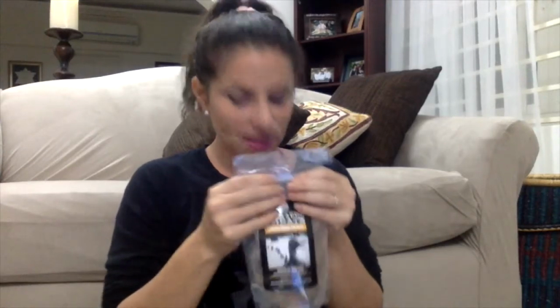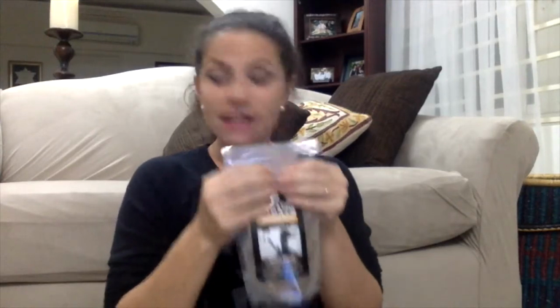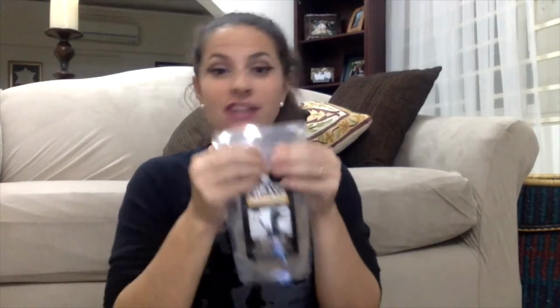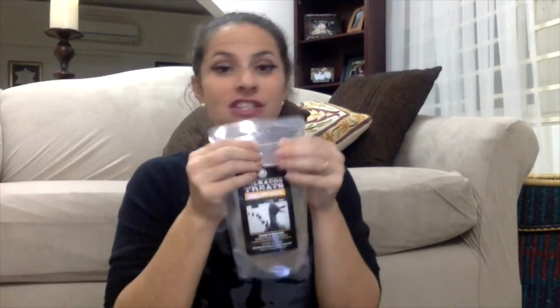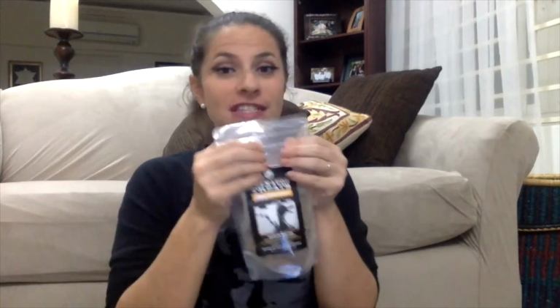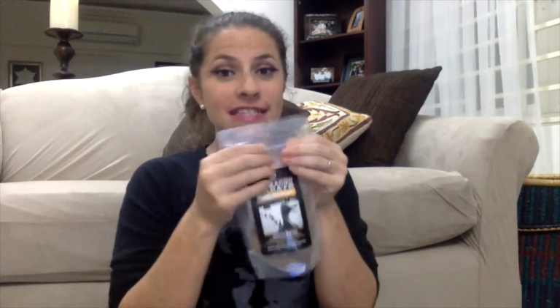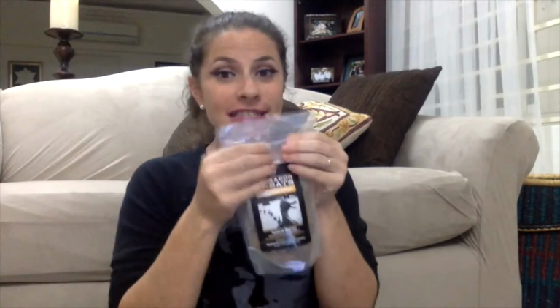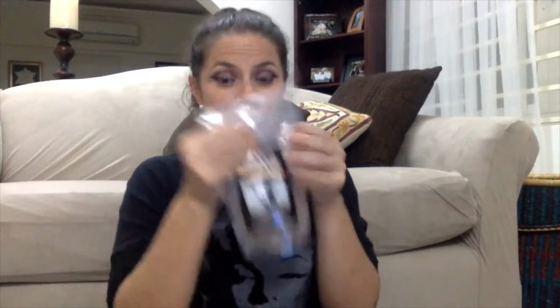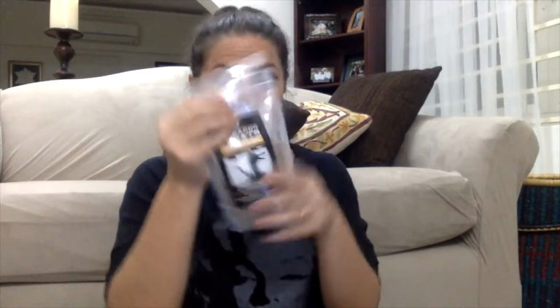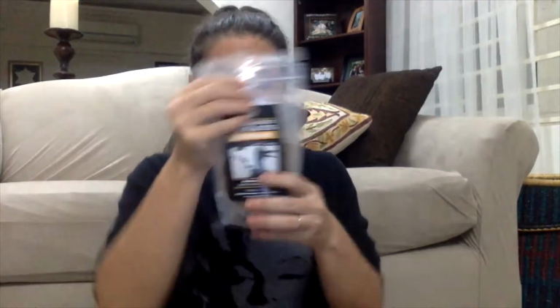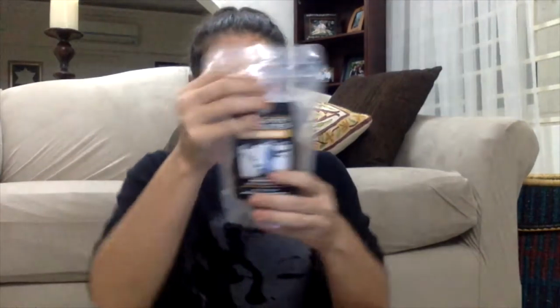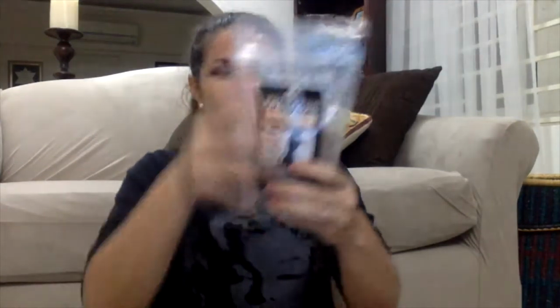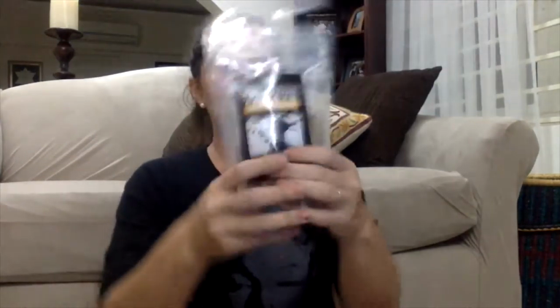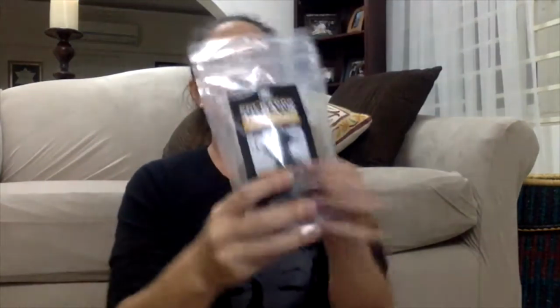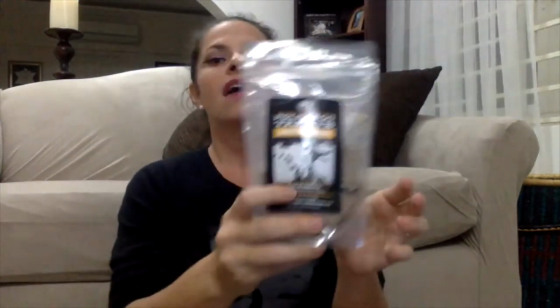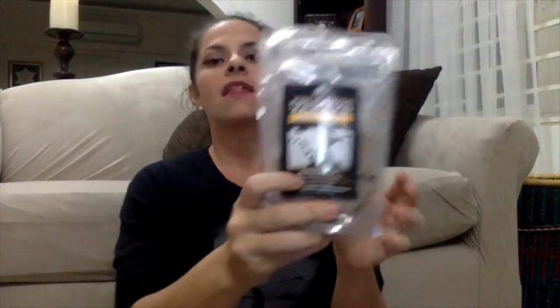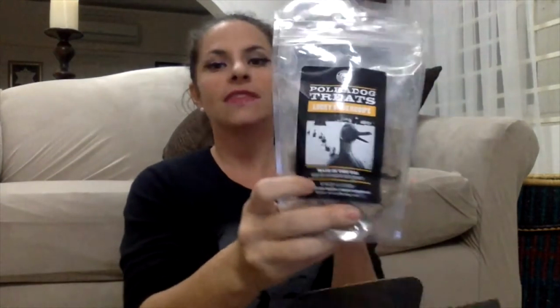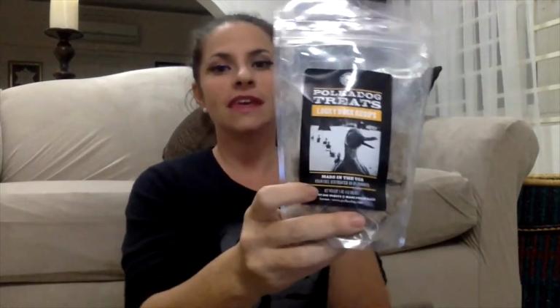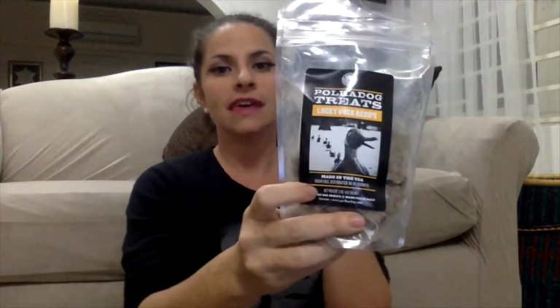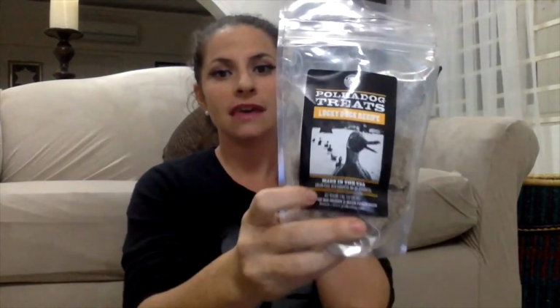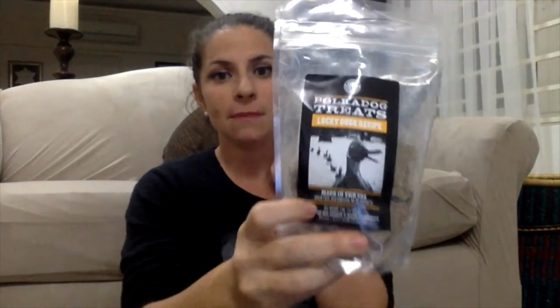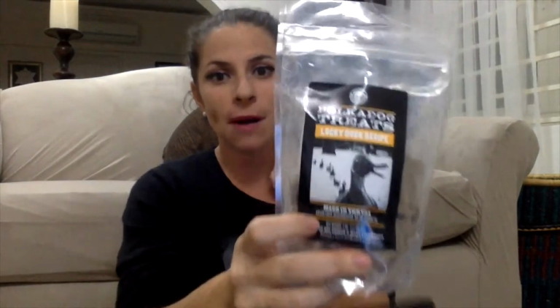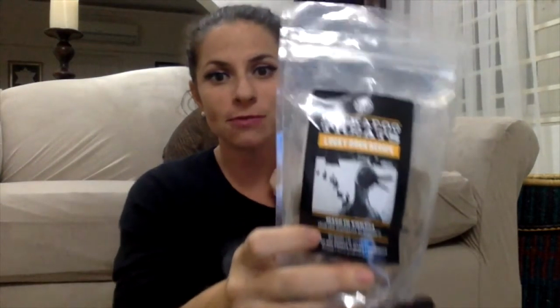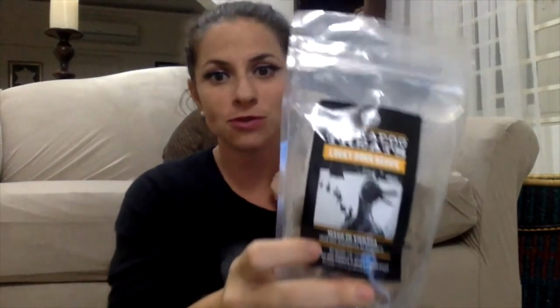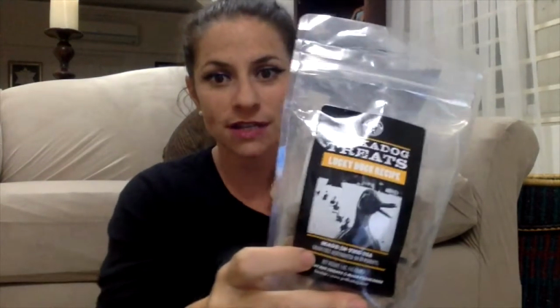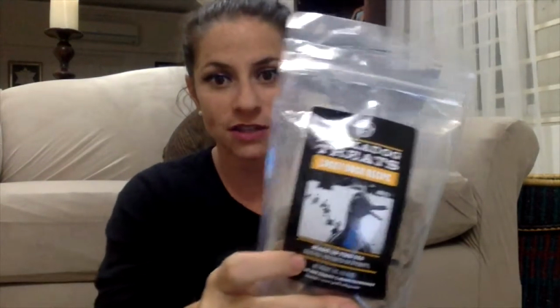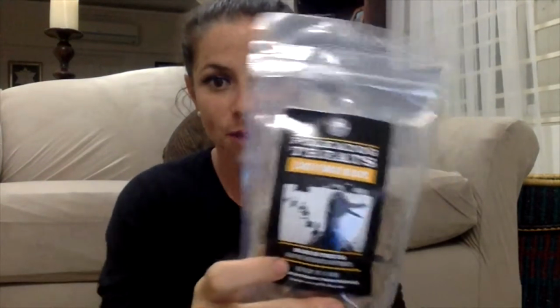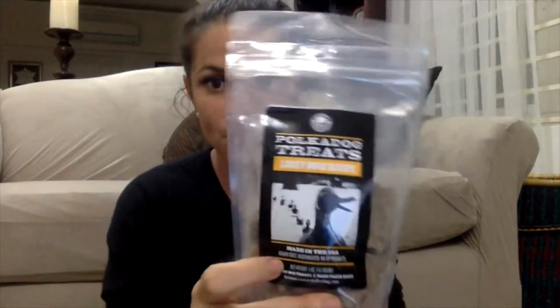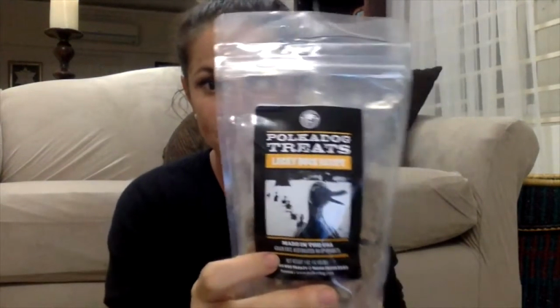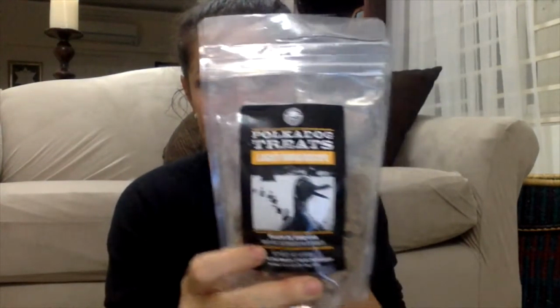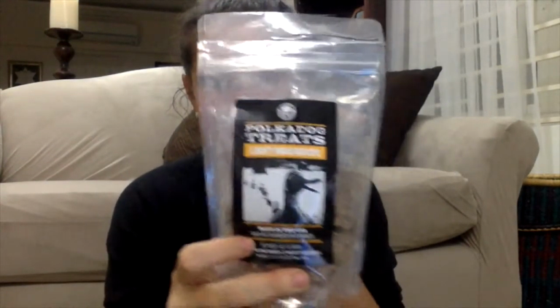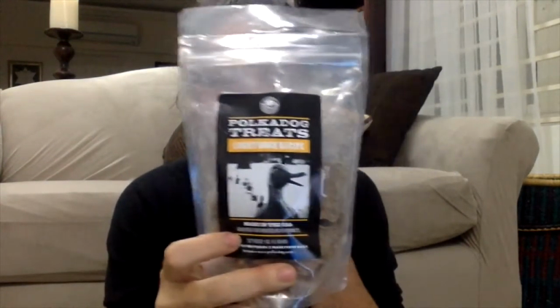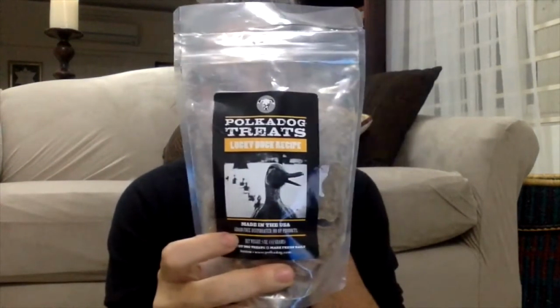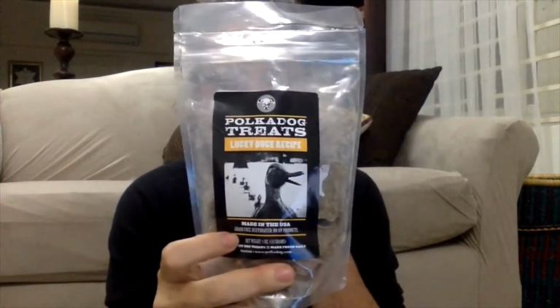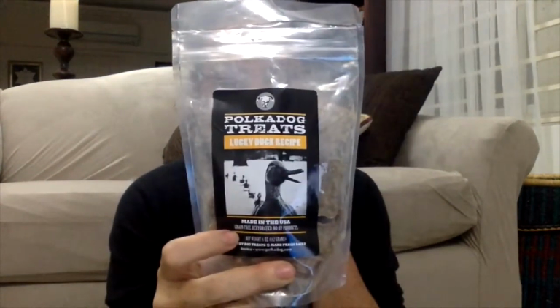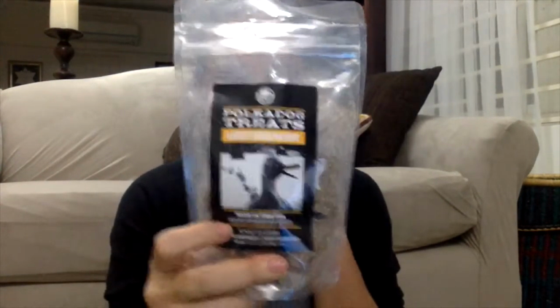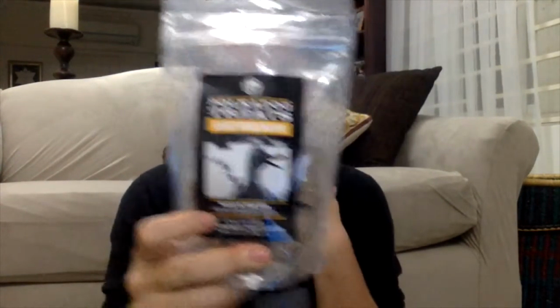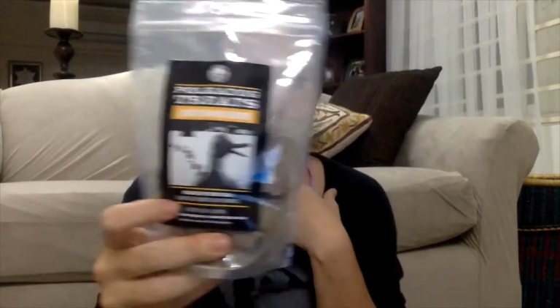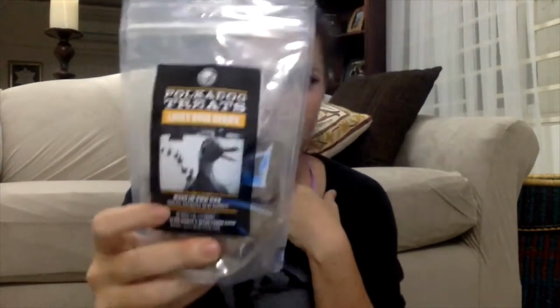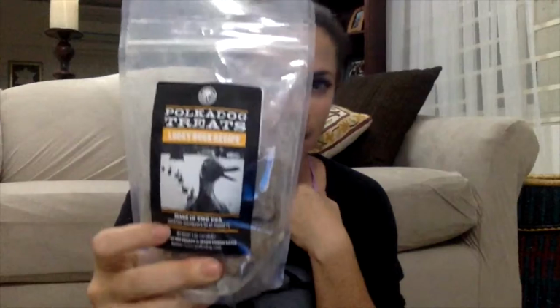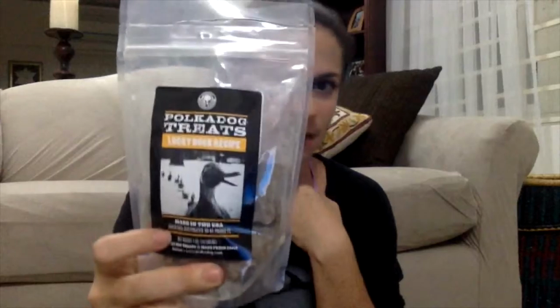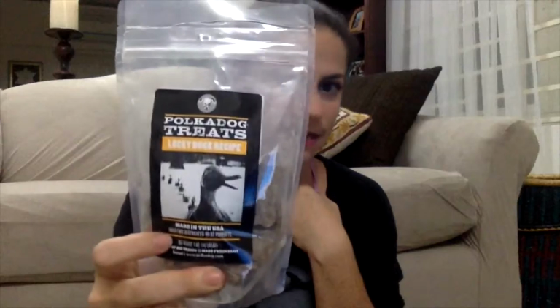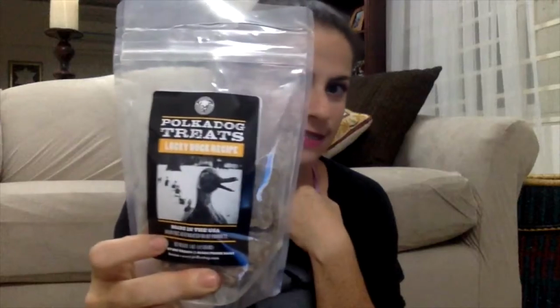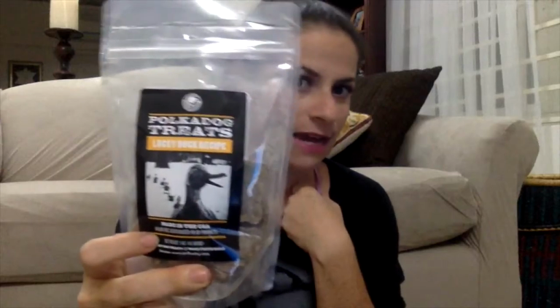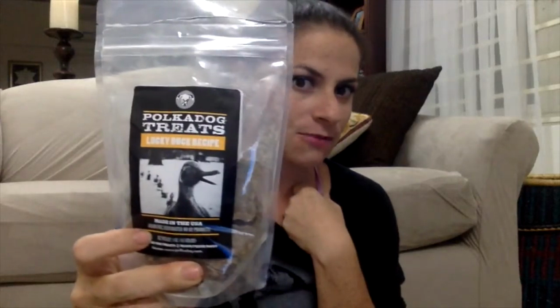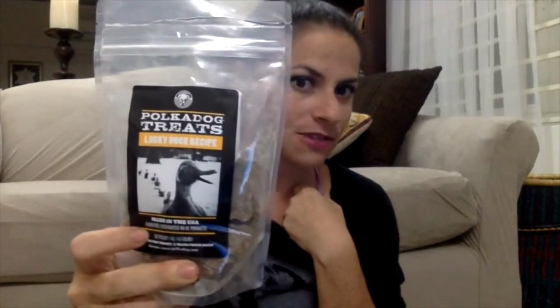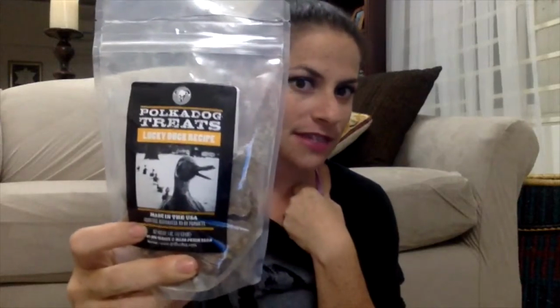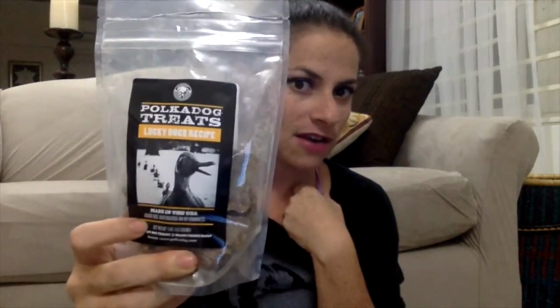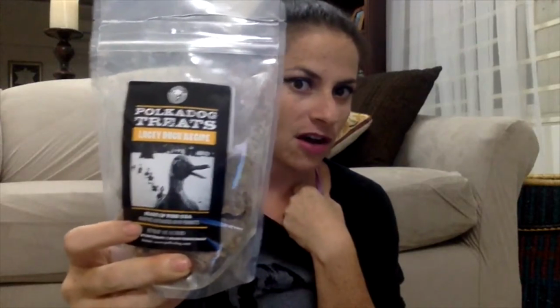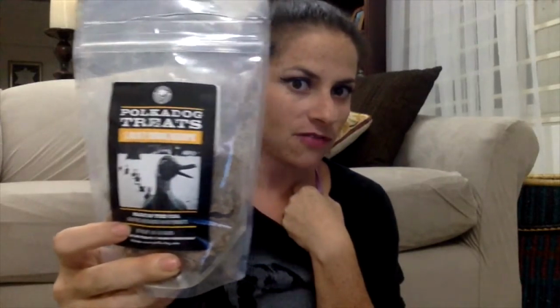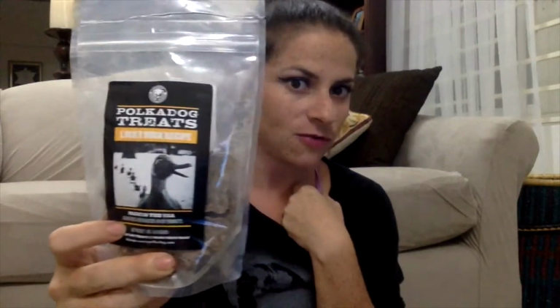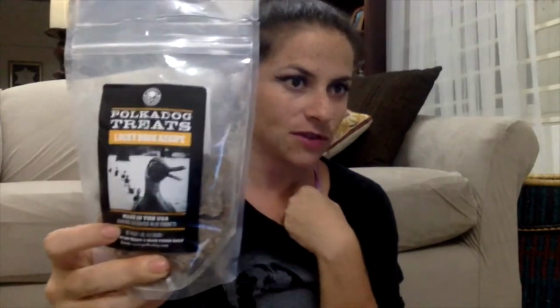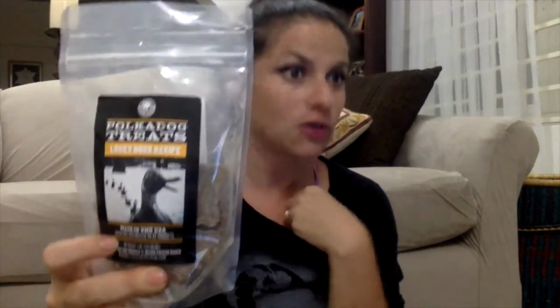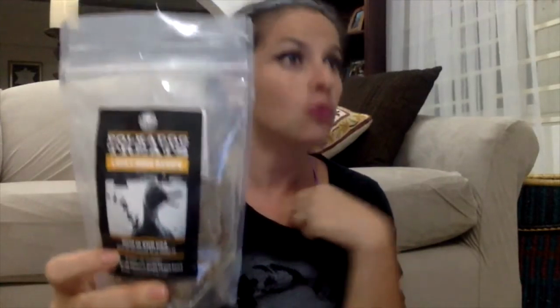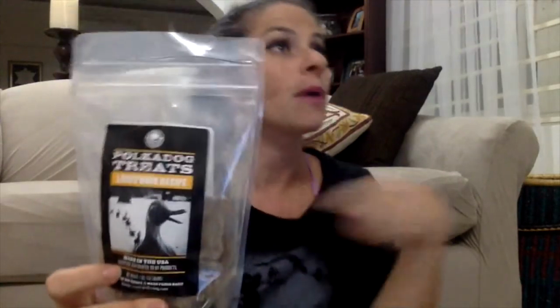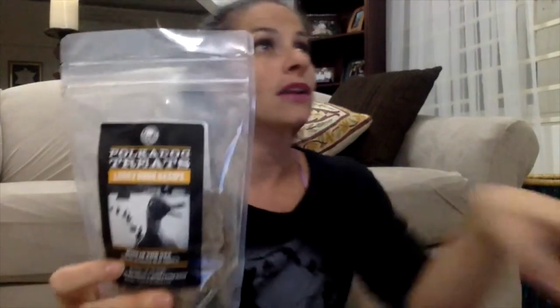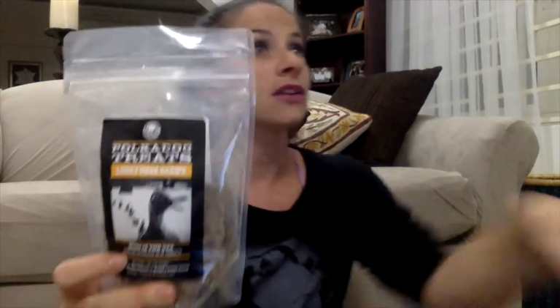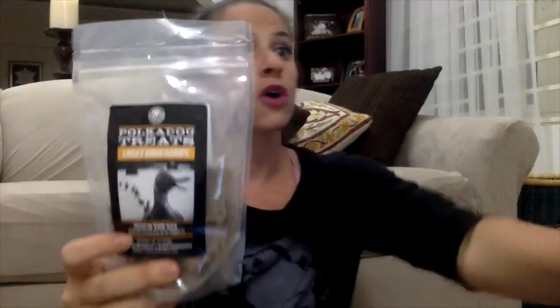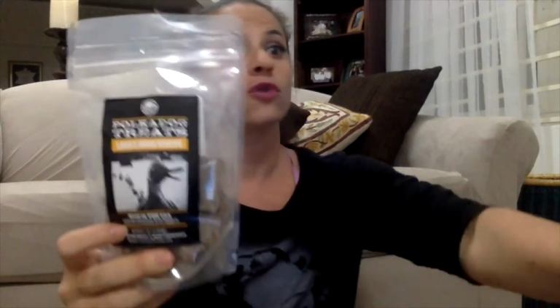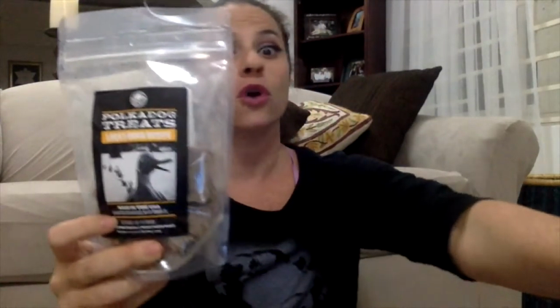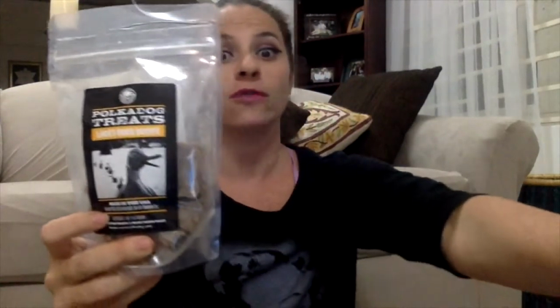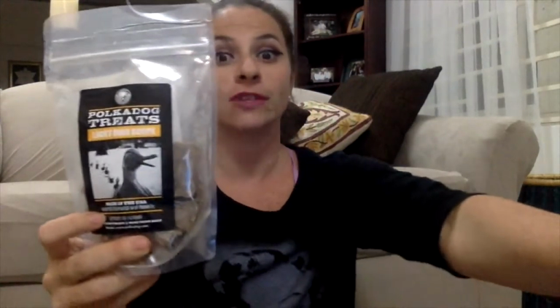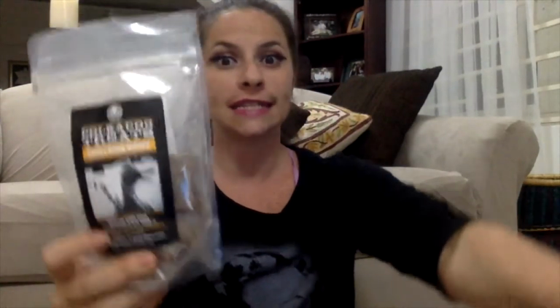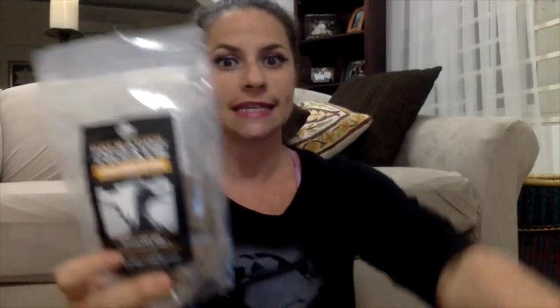Just as a side note, PupJoy has a great military discount. It is 10% off with coupon code 'overseas'.